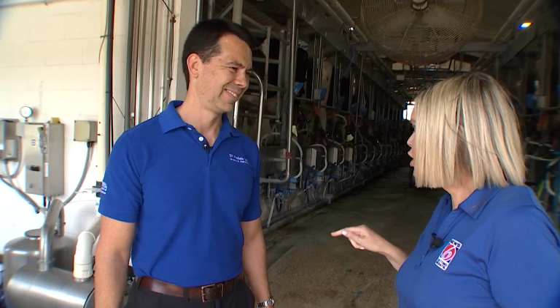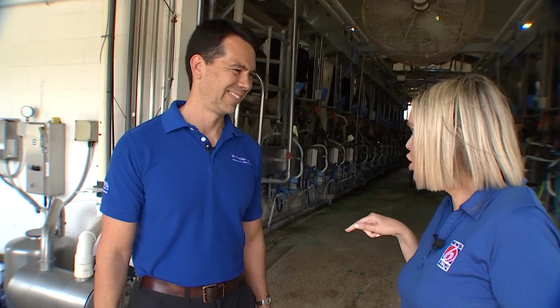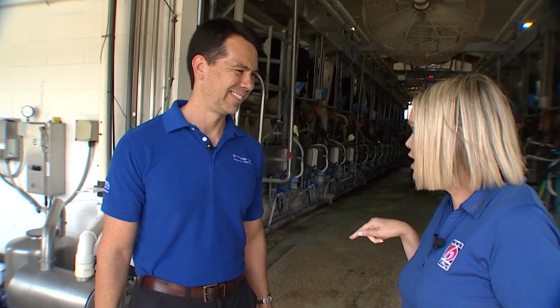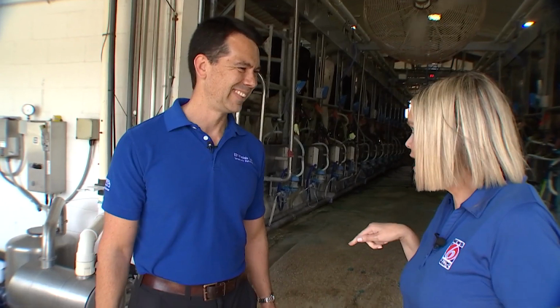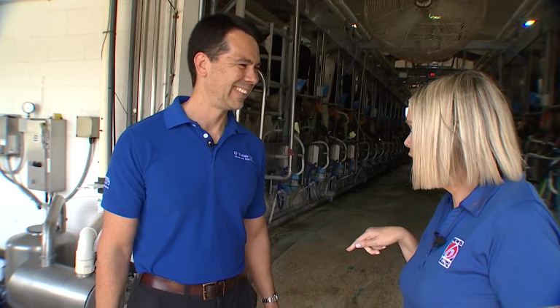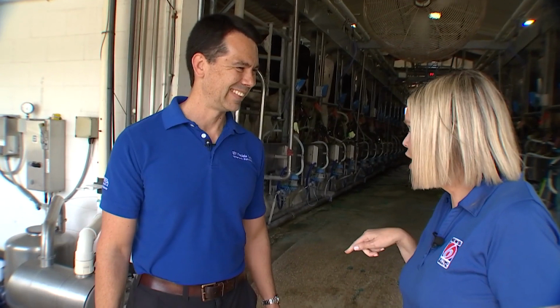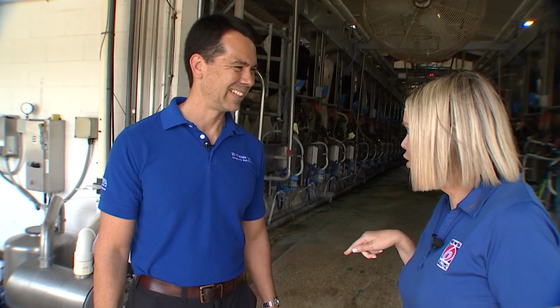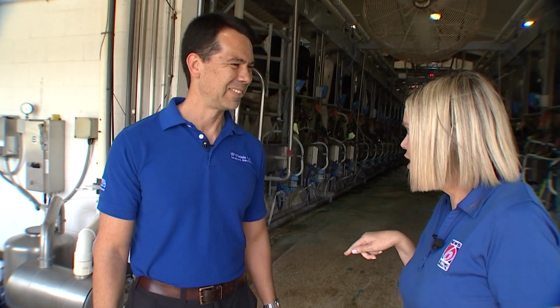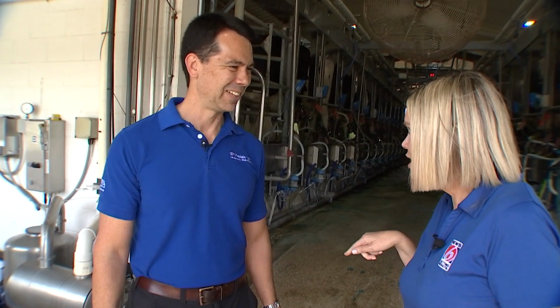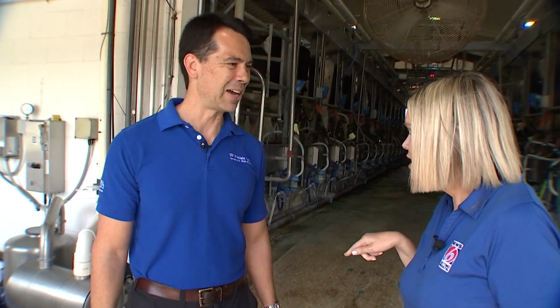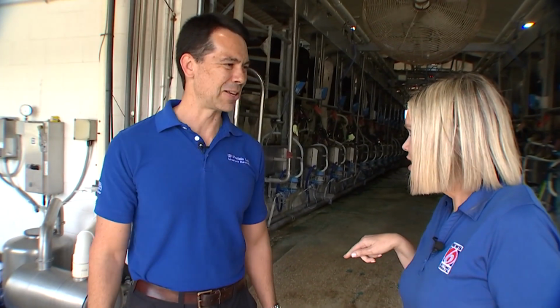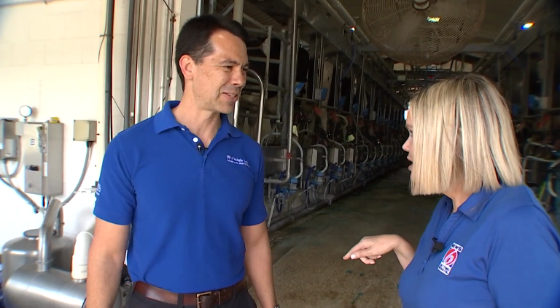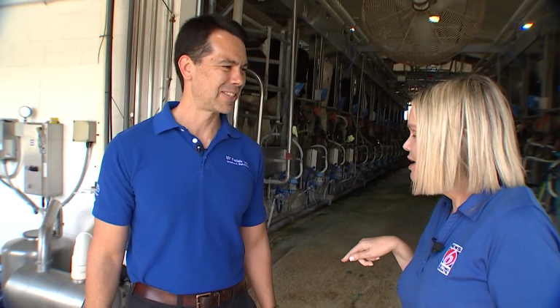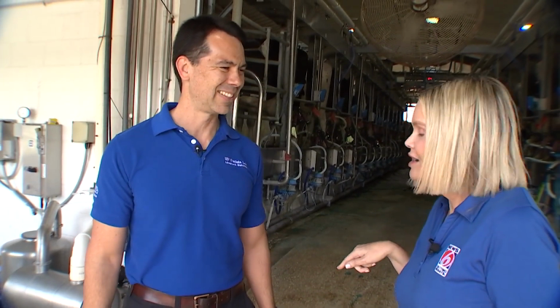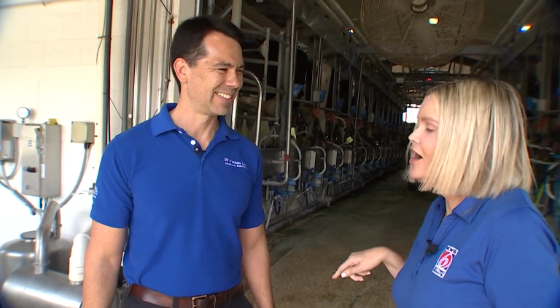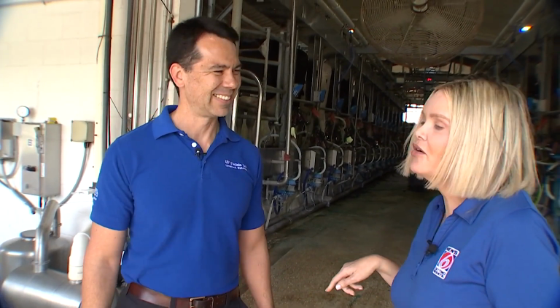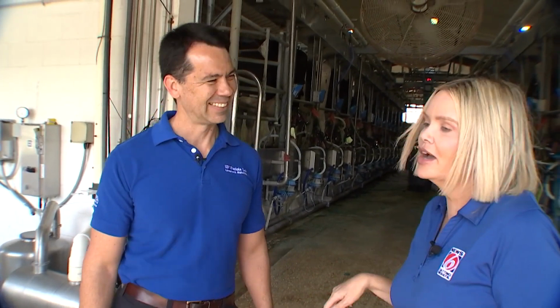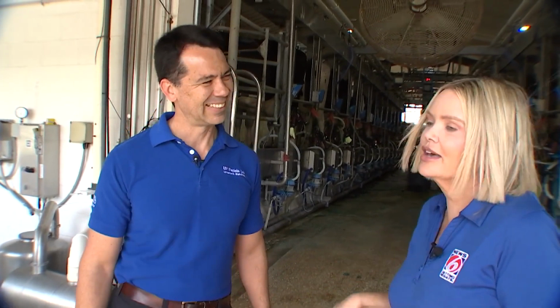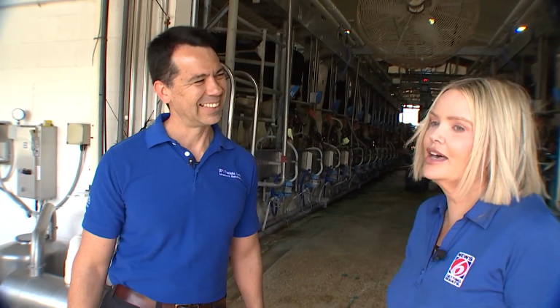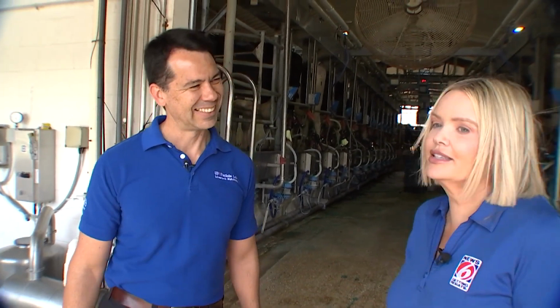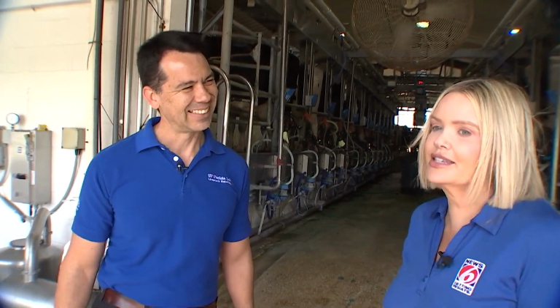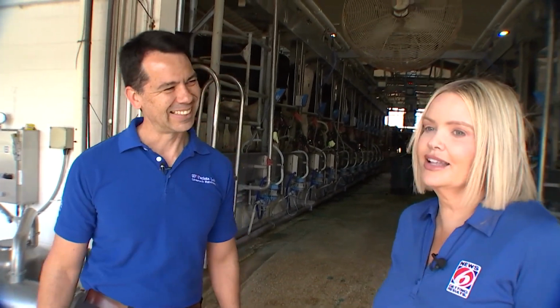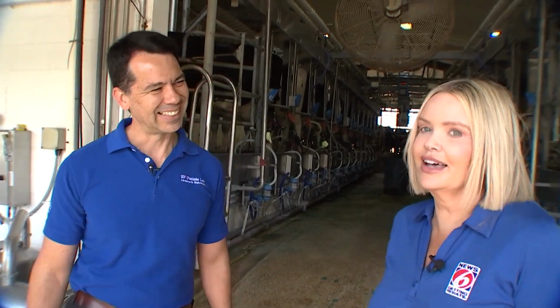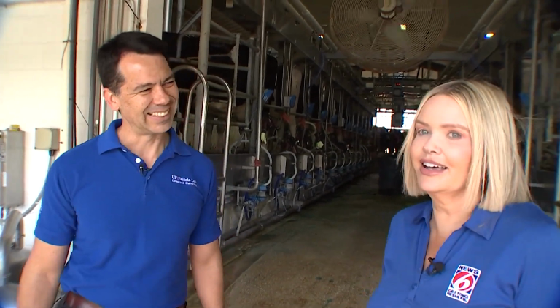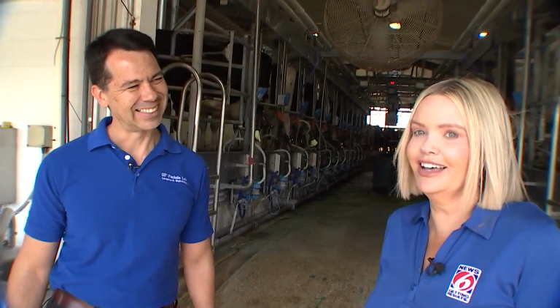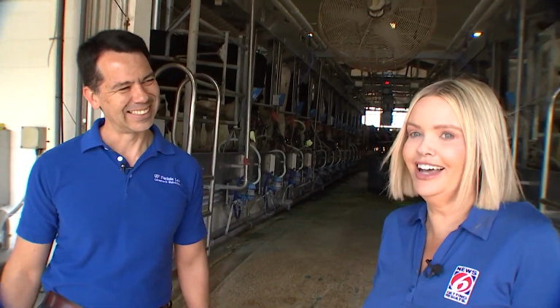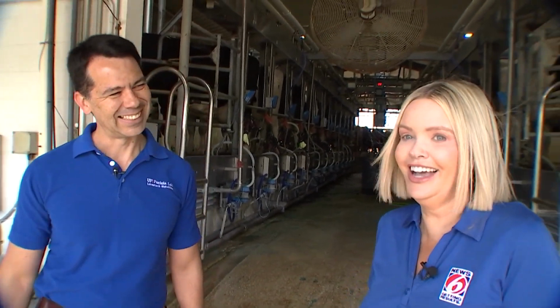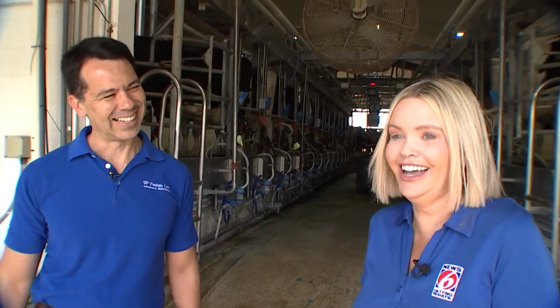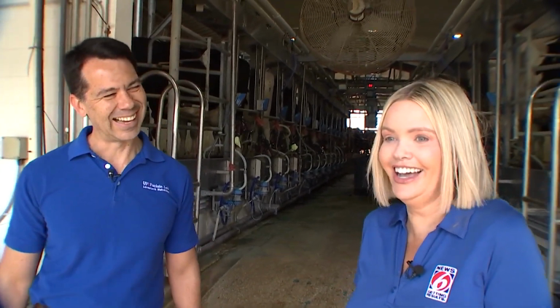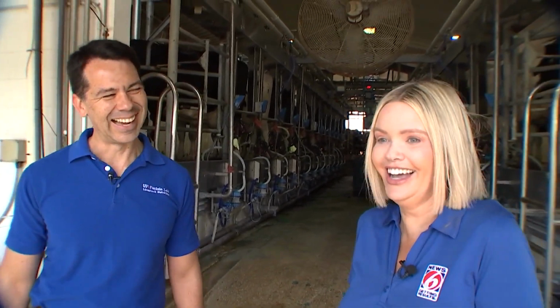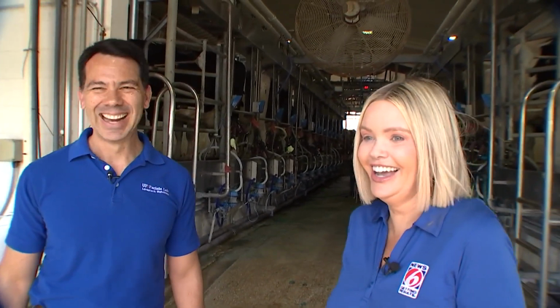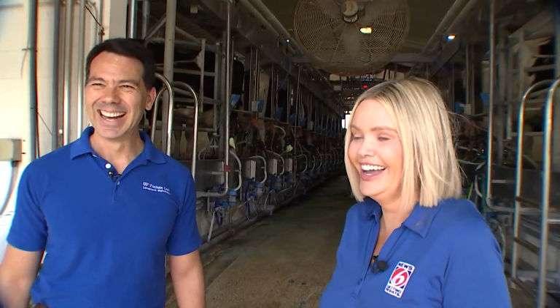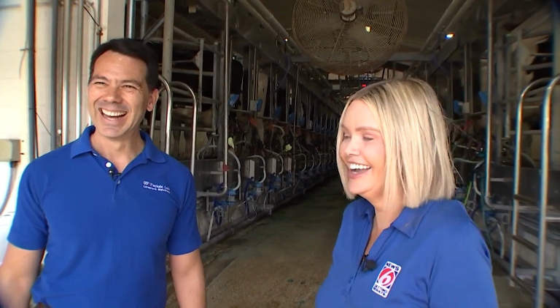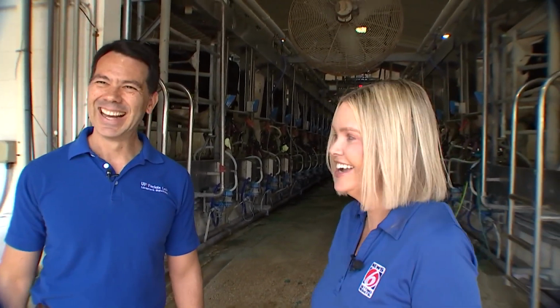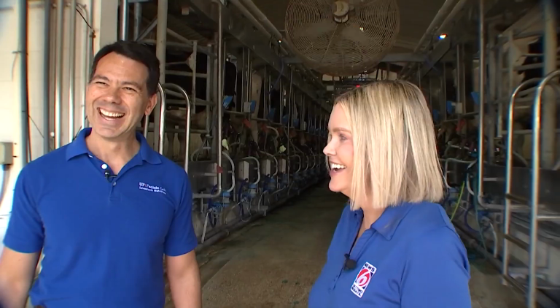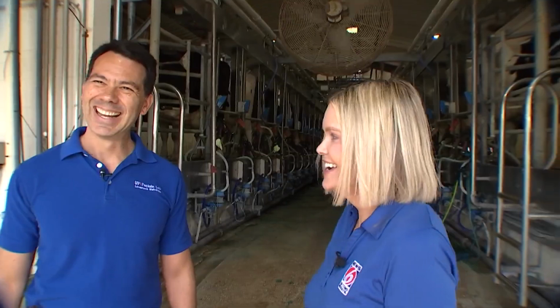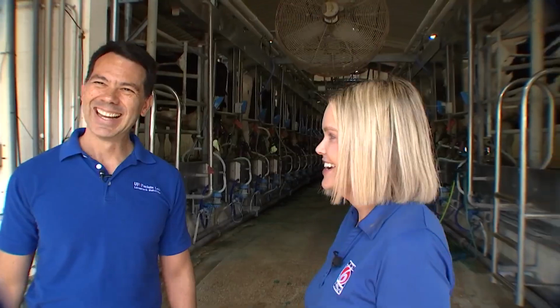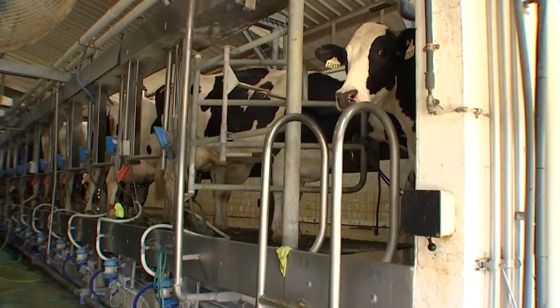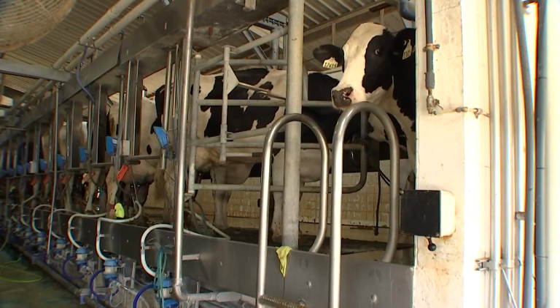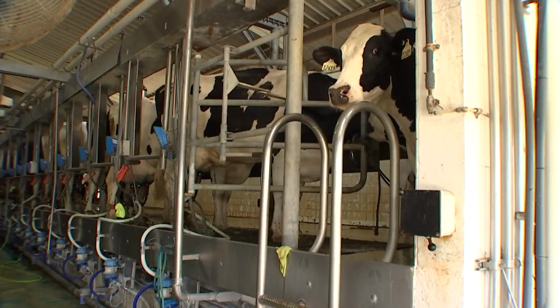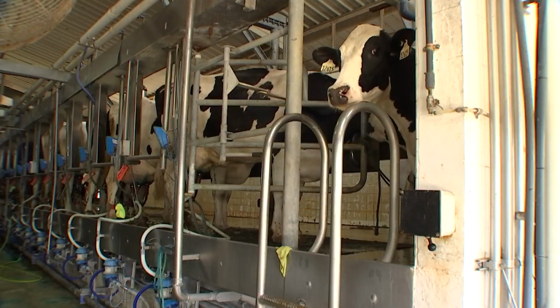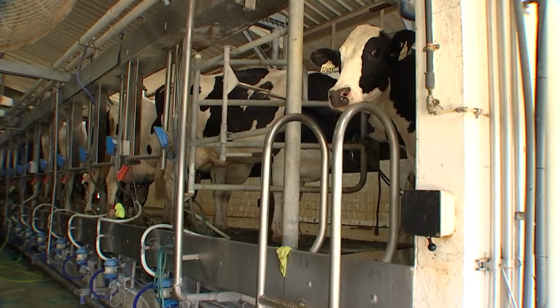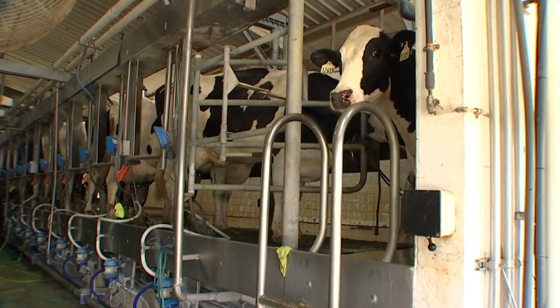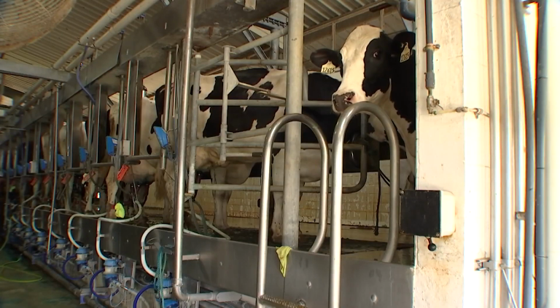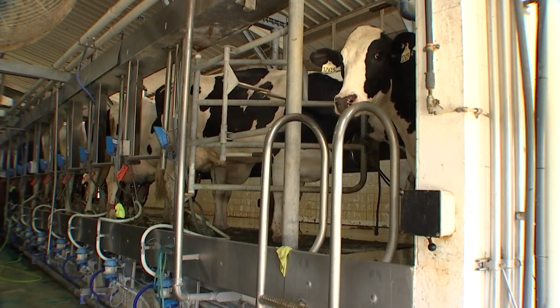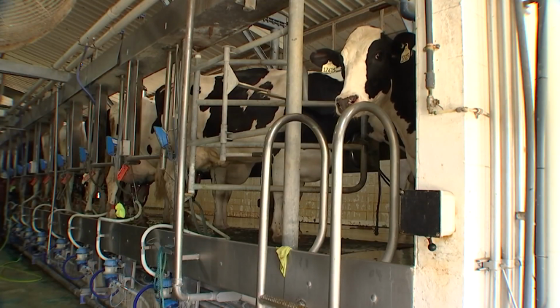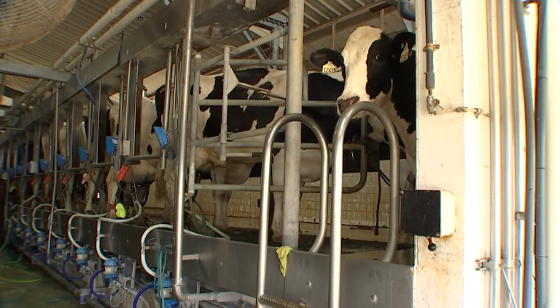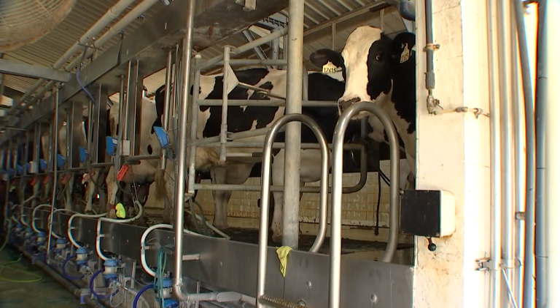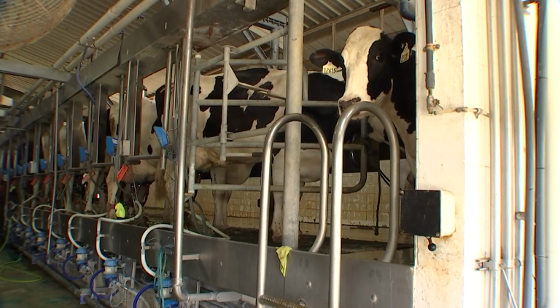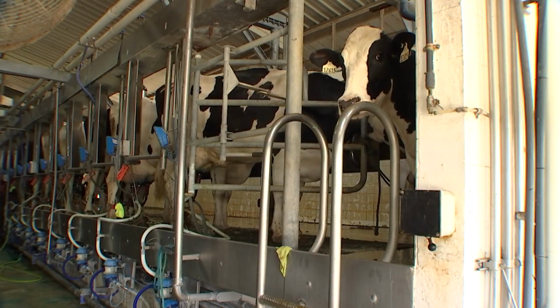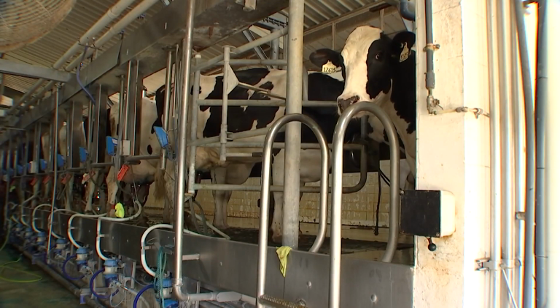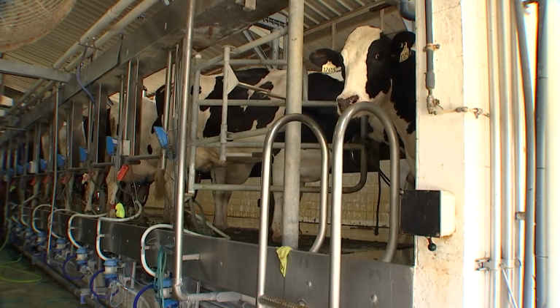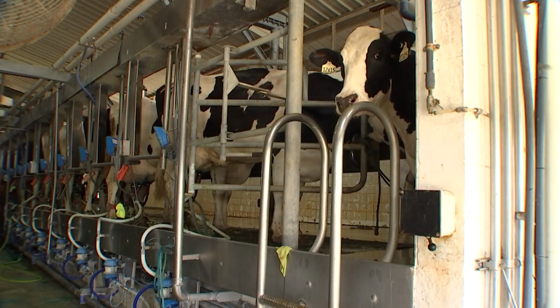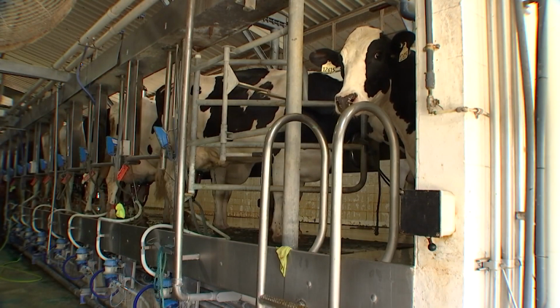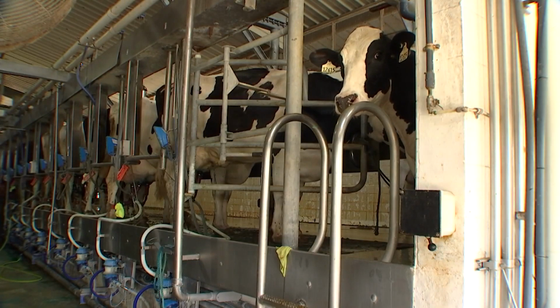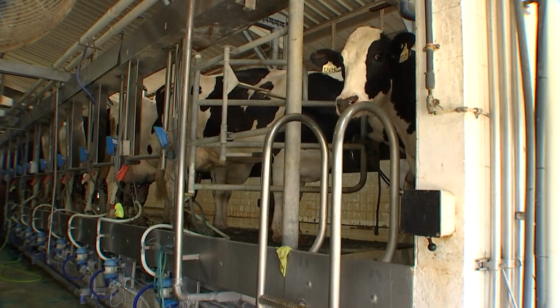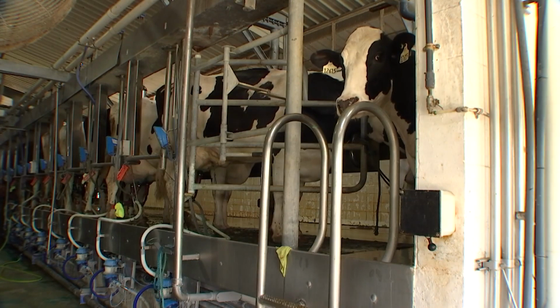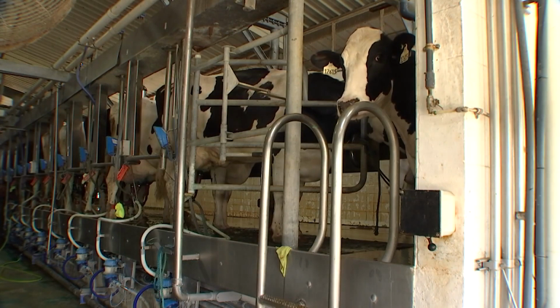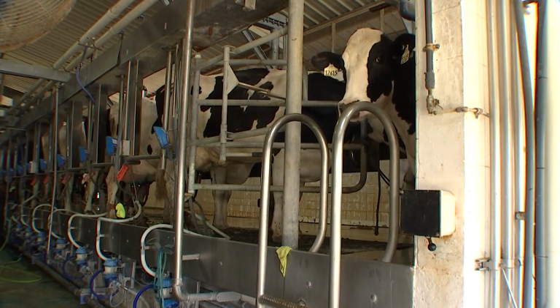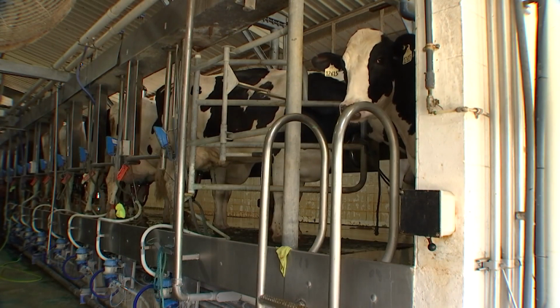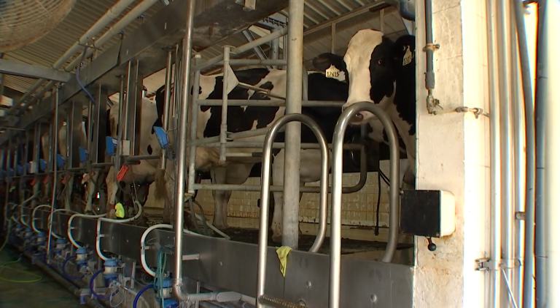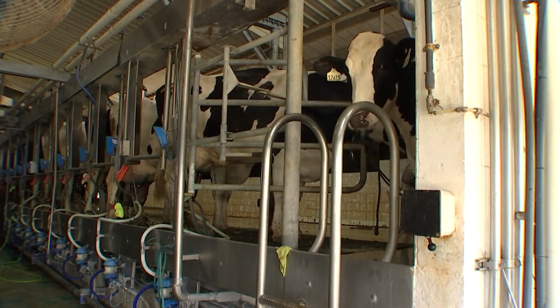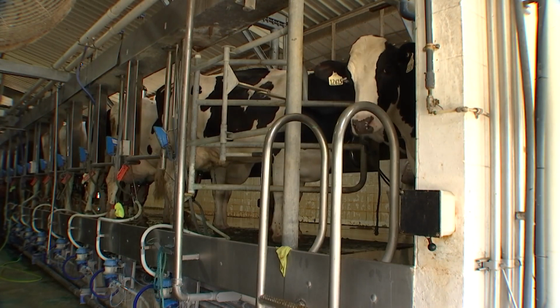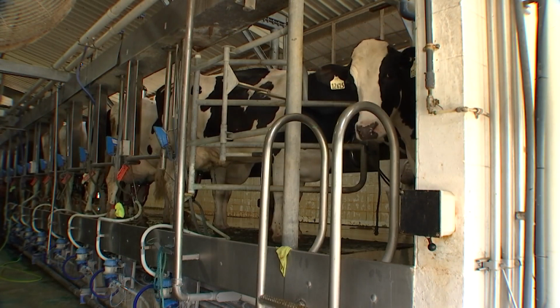Per cow? Yes. Okay, that's a lot. But it comes with a cost in the form of methane, a powerful greenhouse gas.